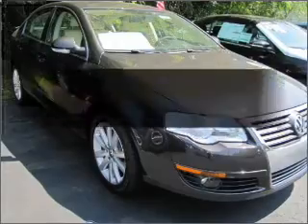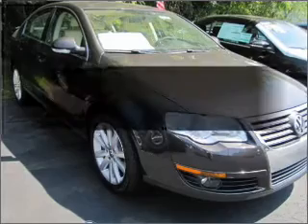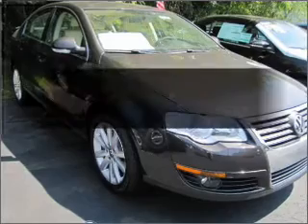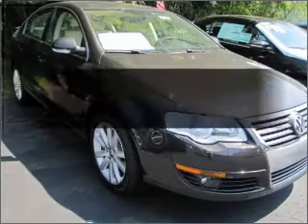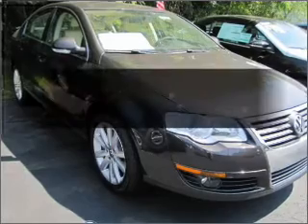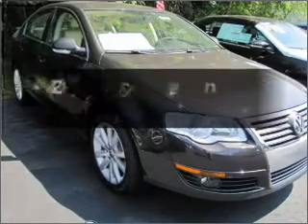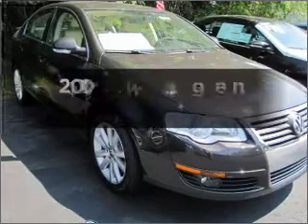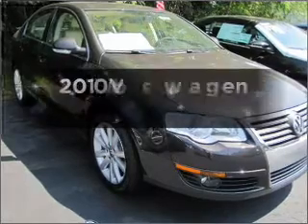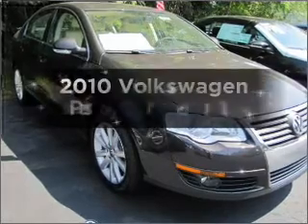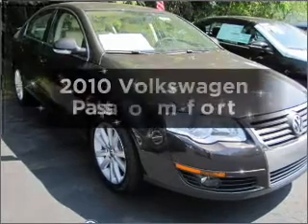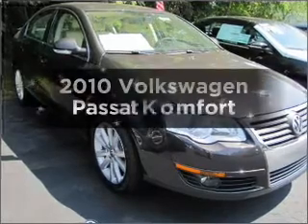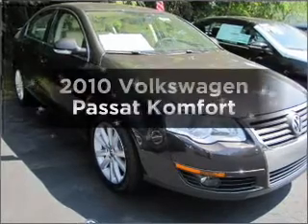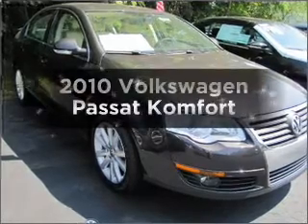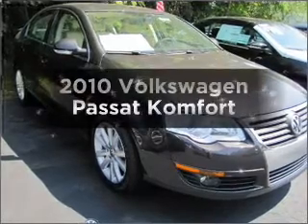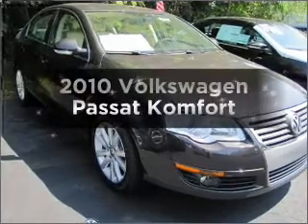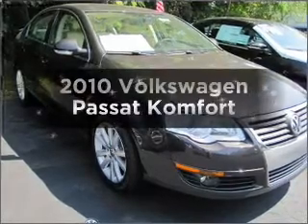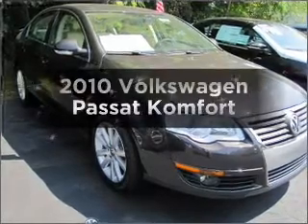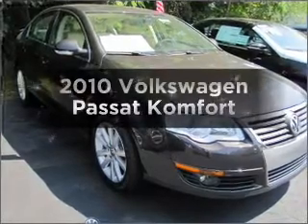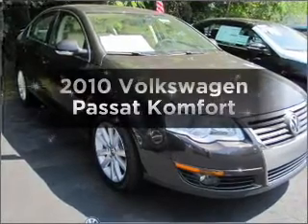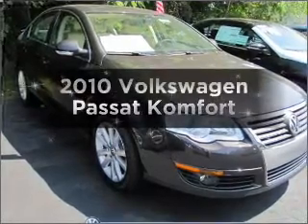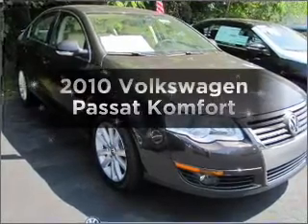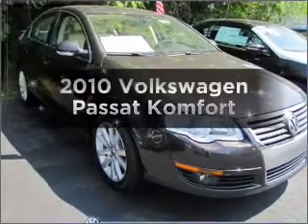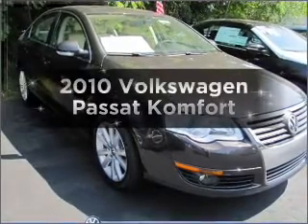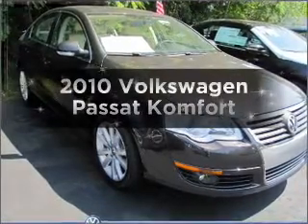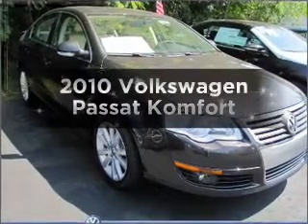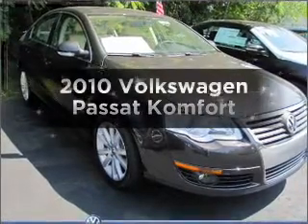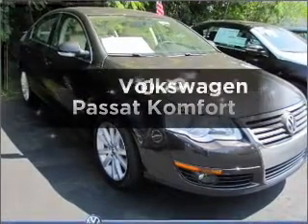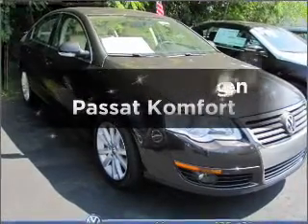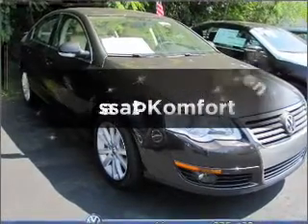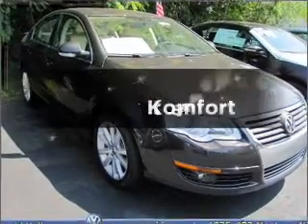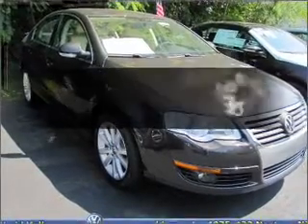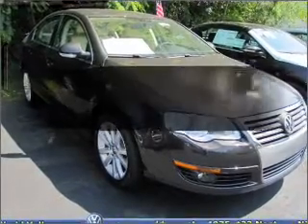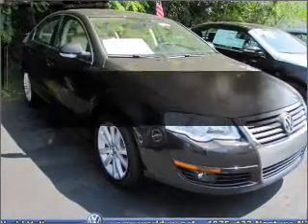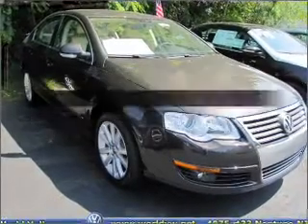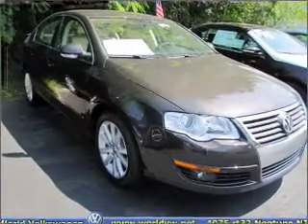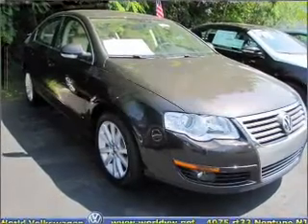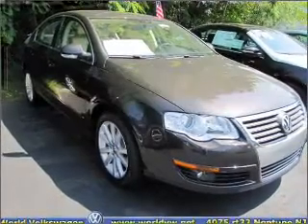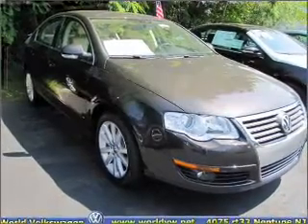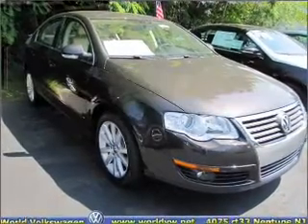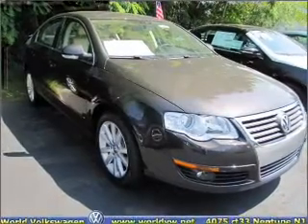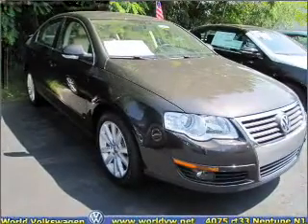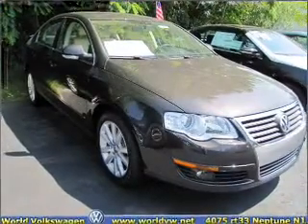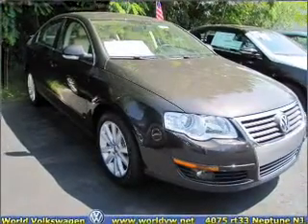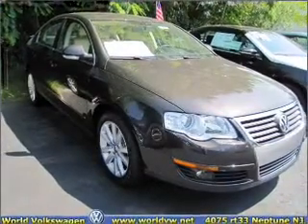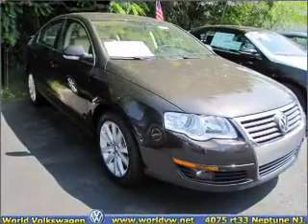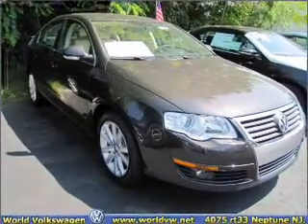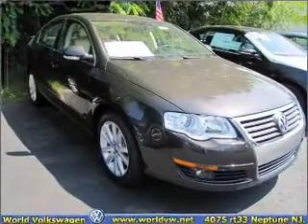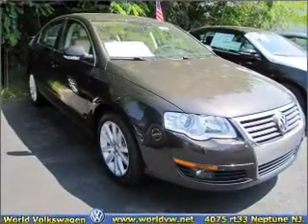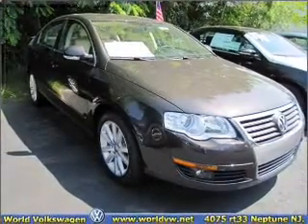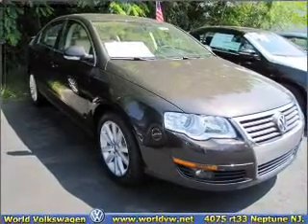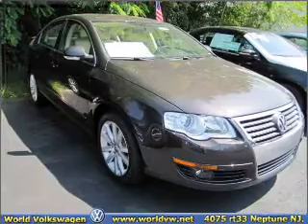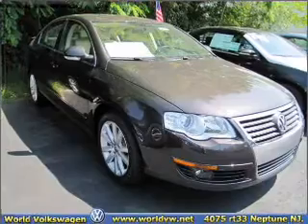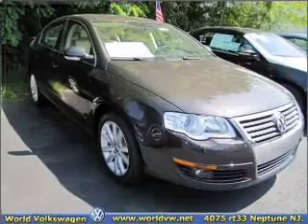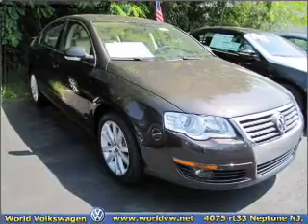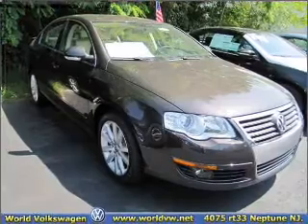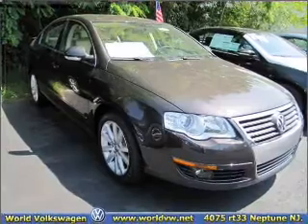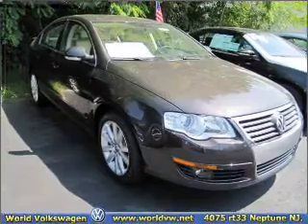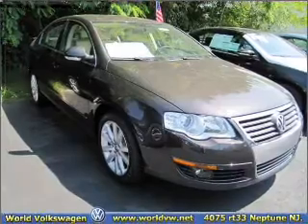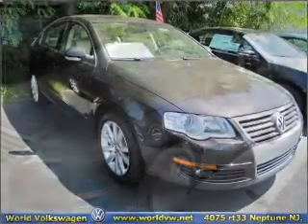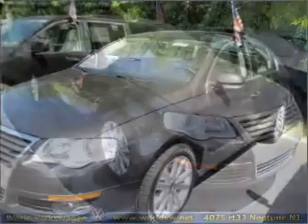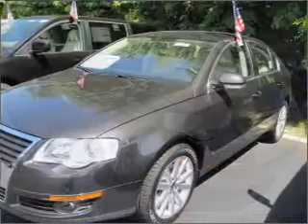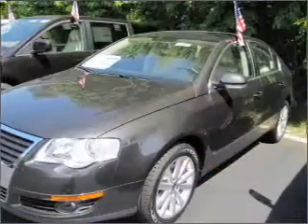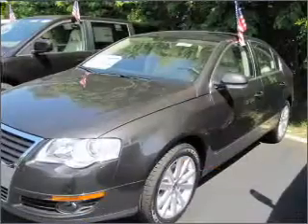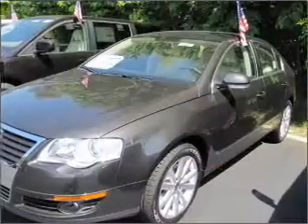Get noticed in this 2010 Volkswagen Passat. If you're looking for a first-rate auto, this one could be yours today.